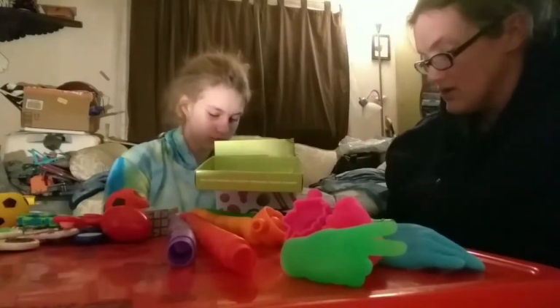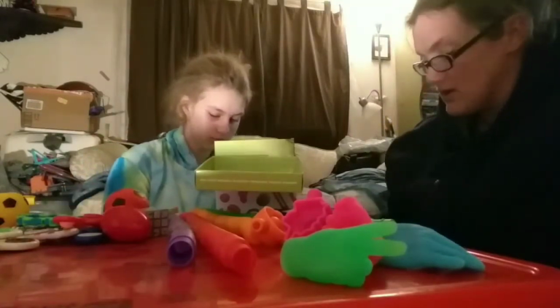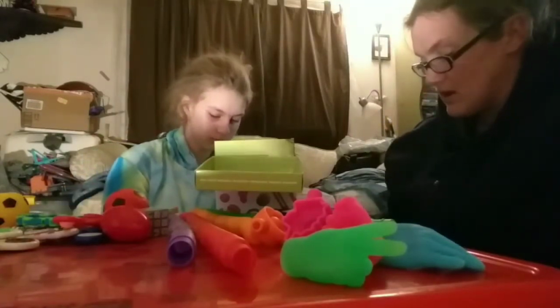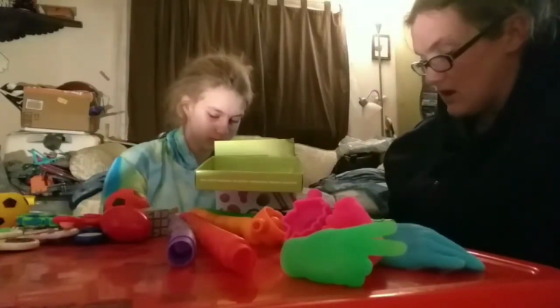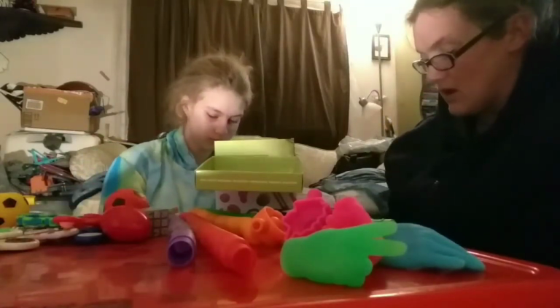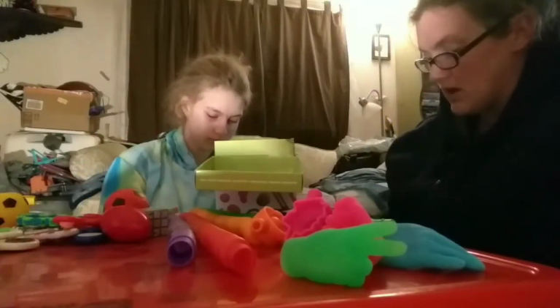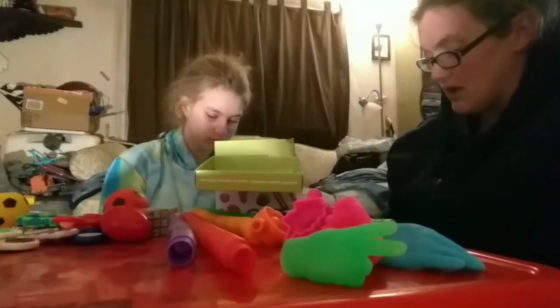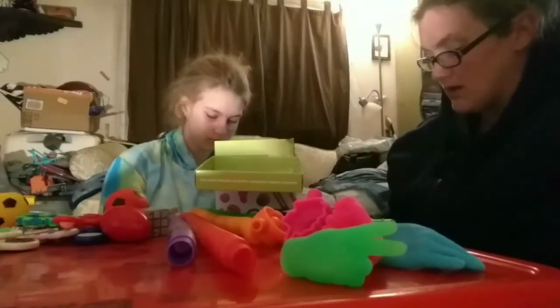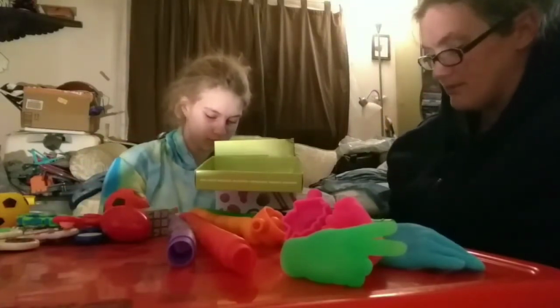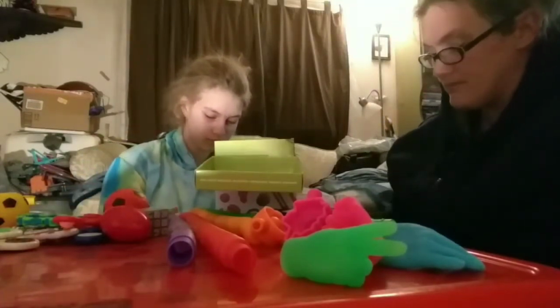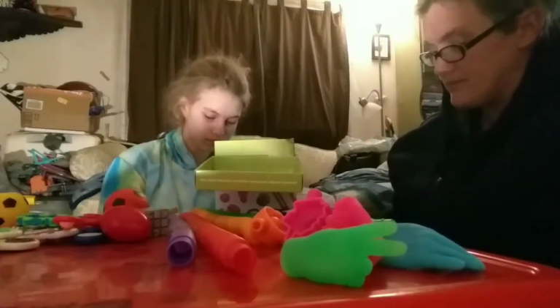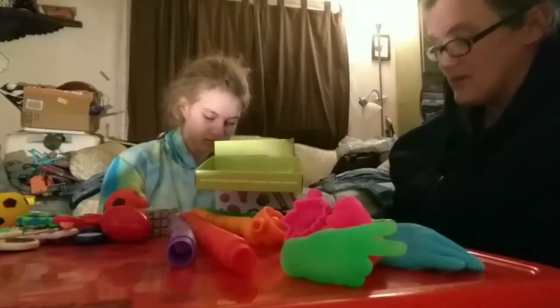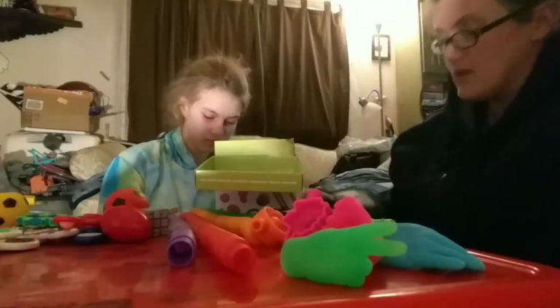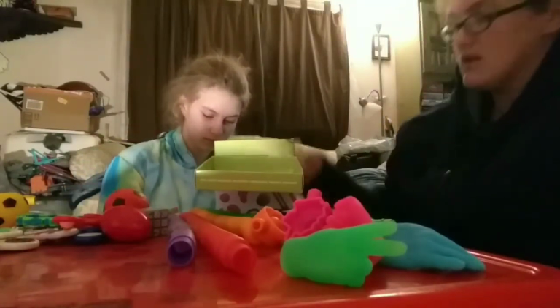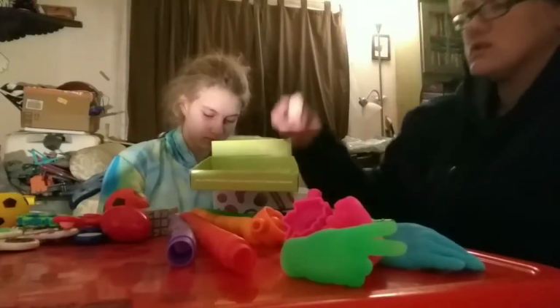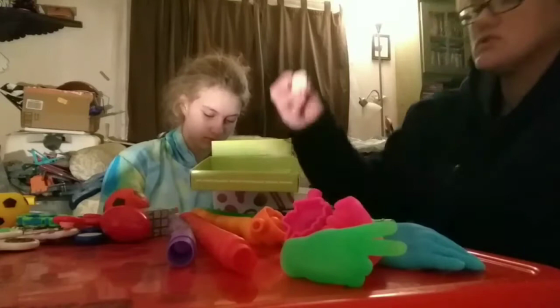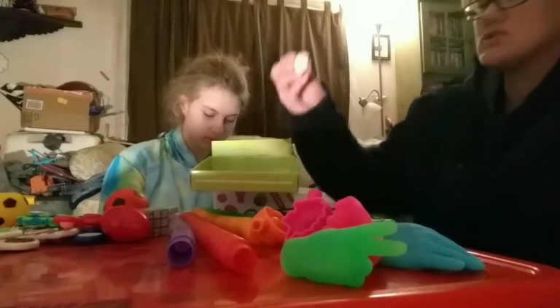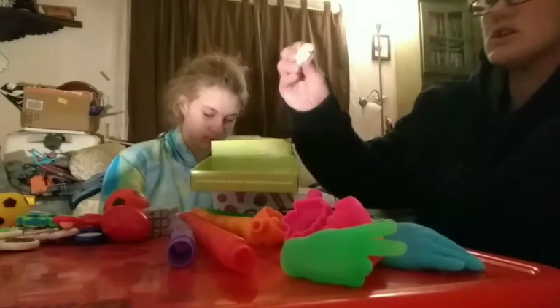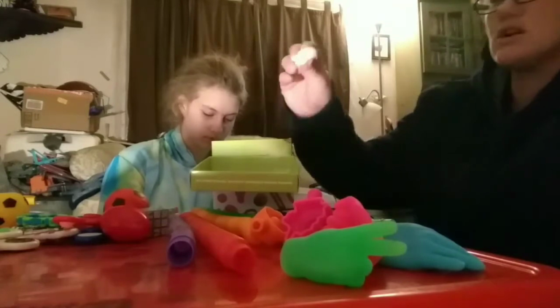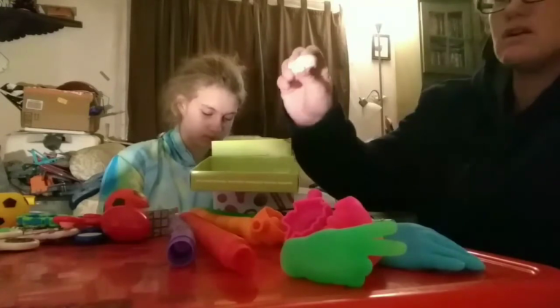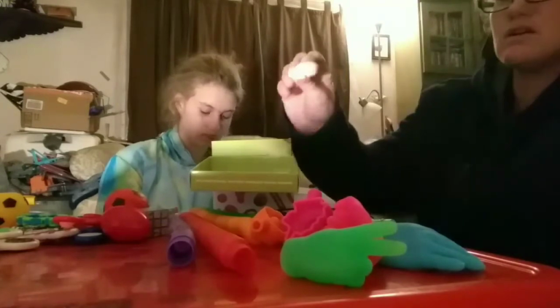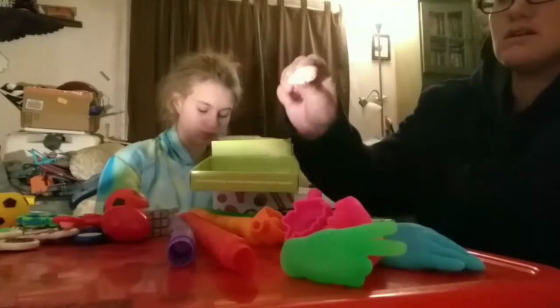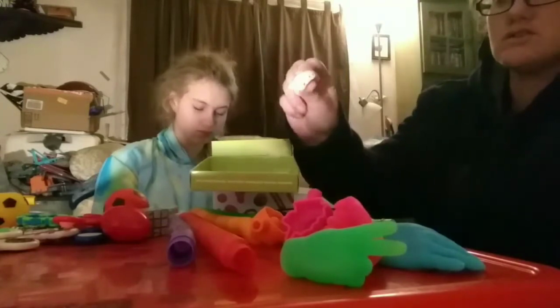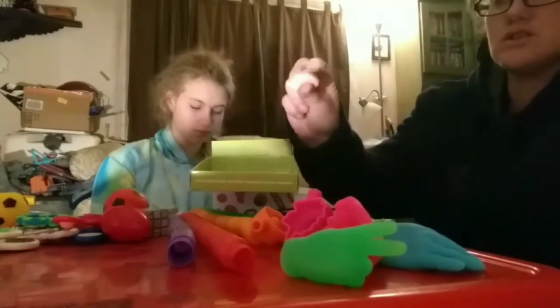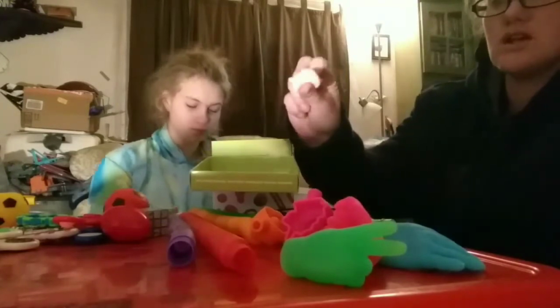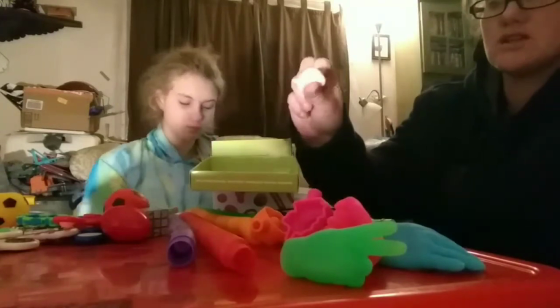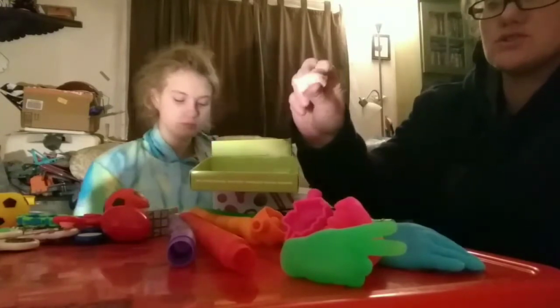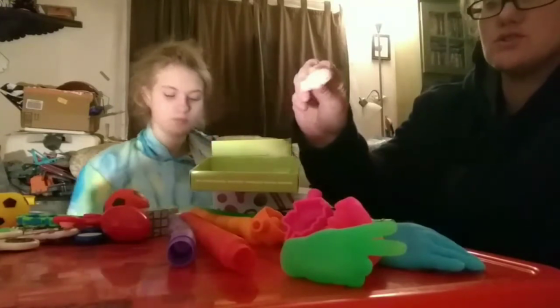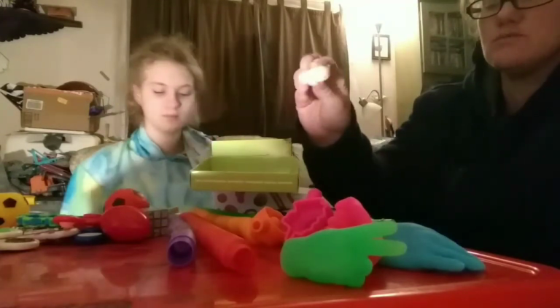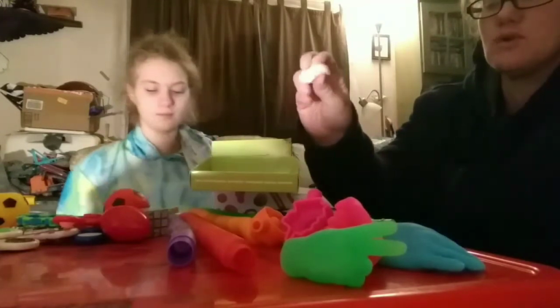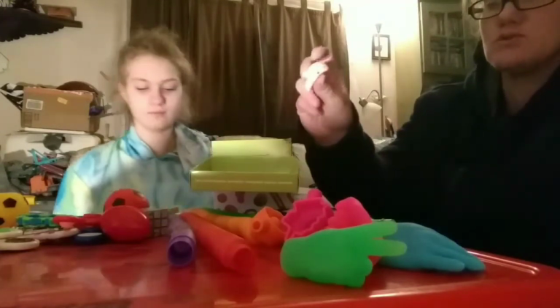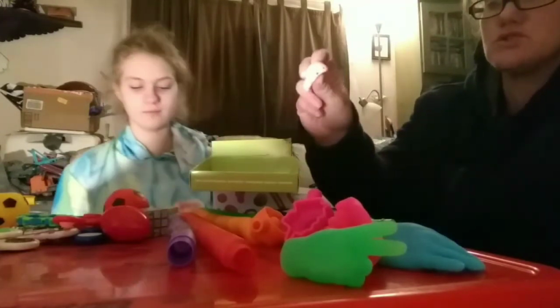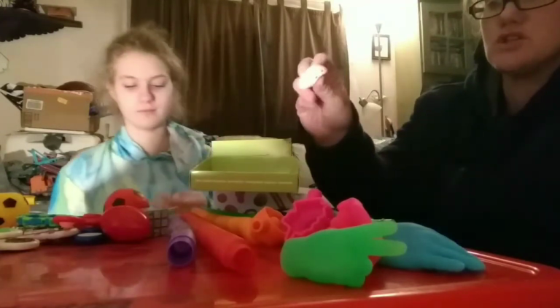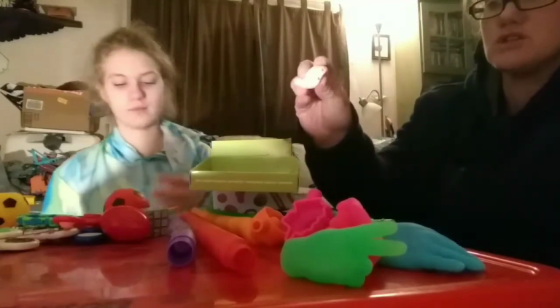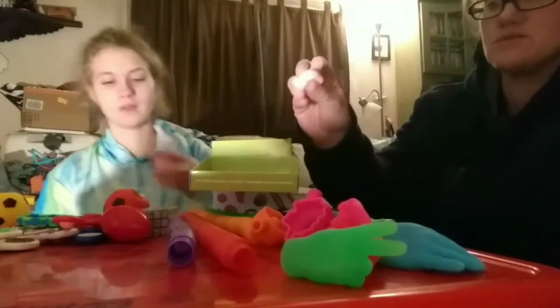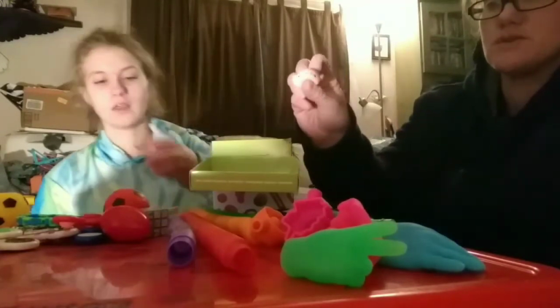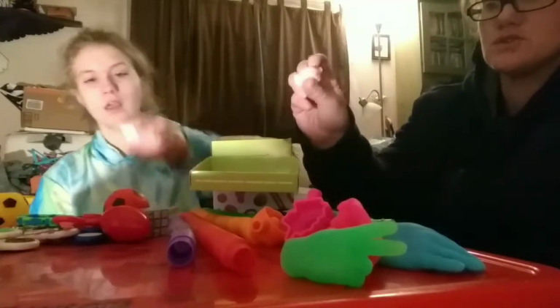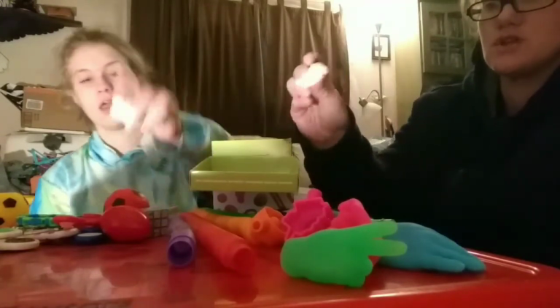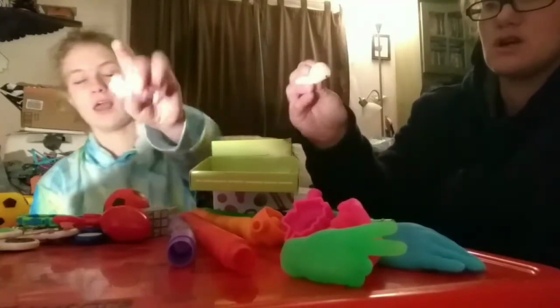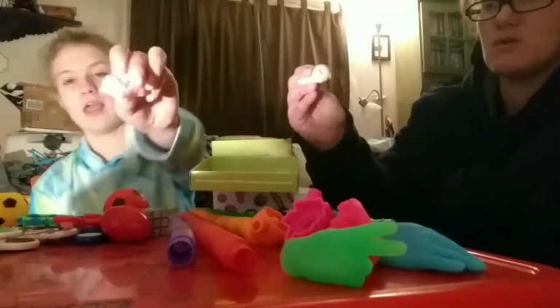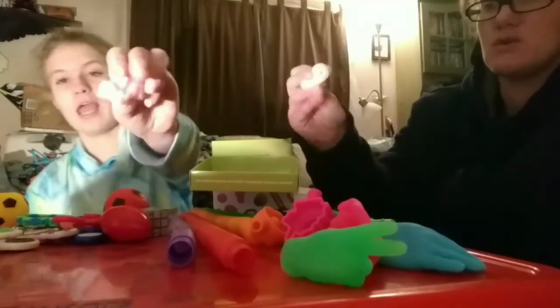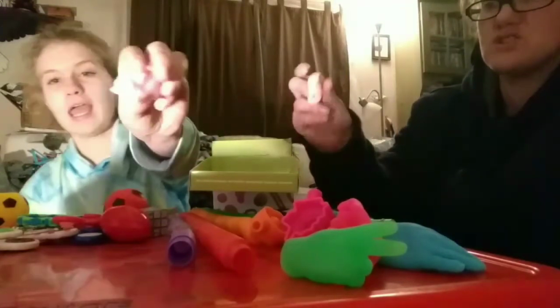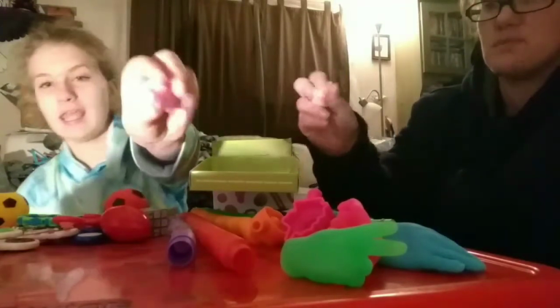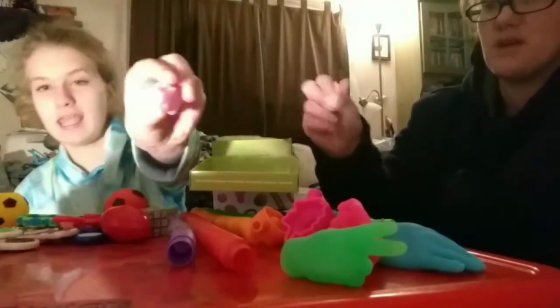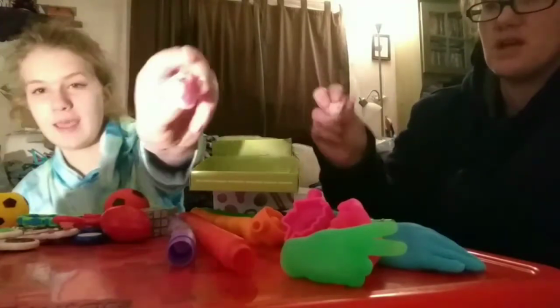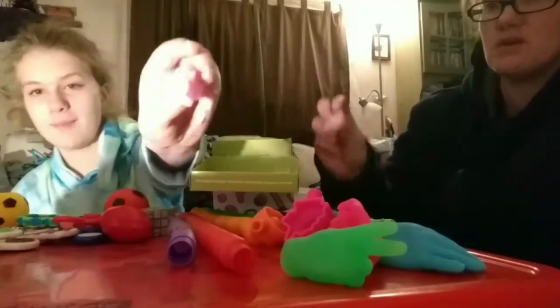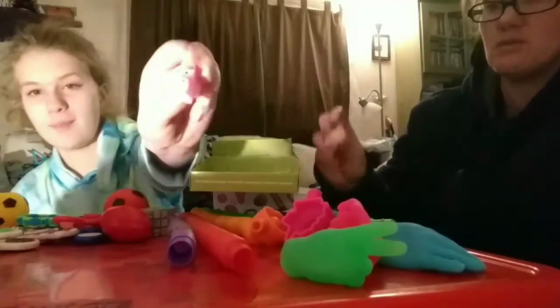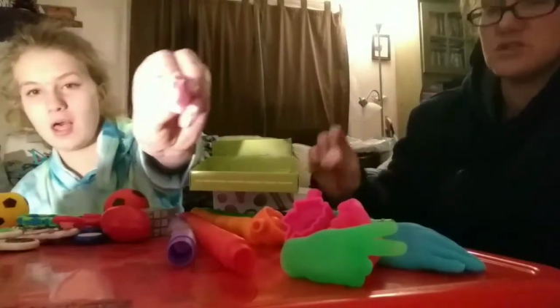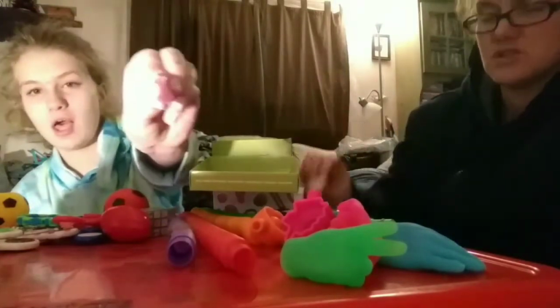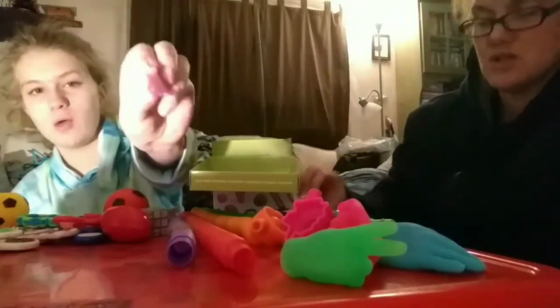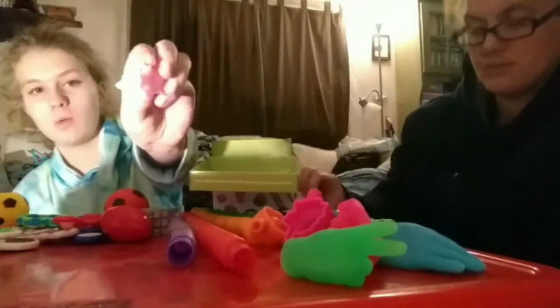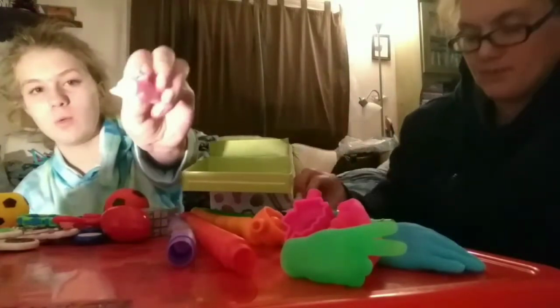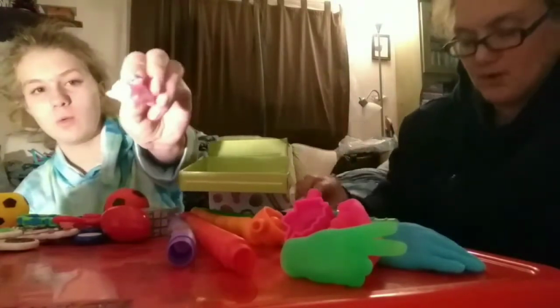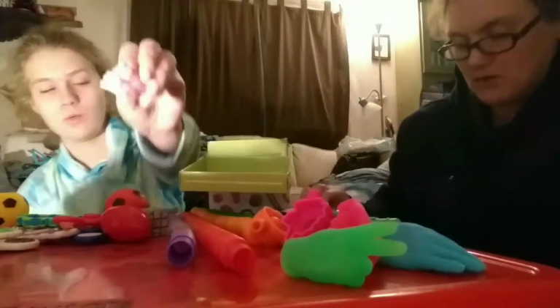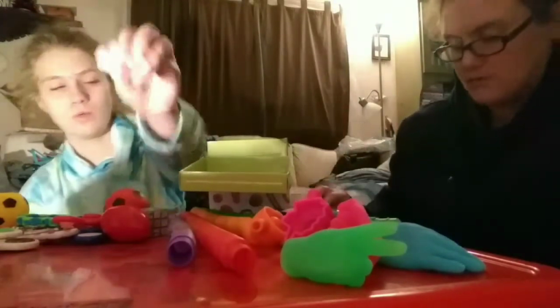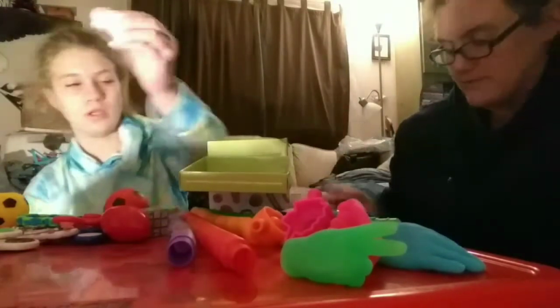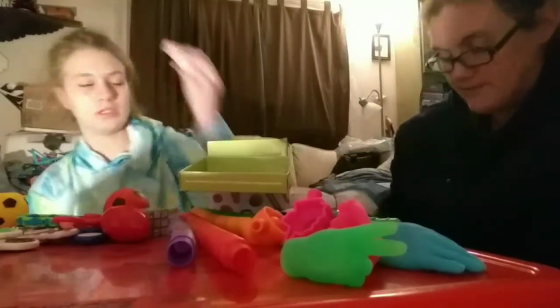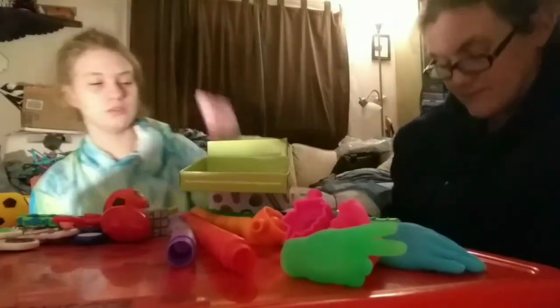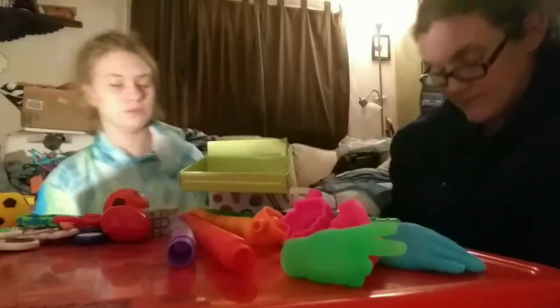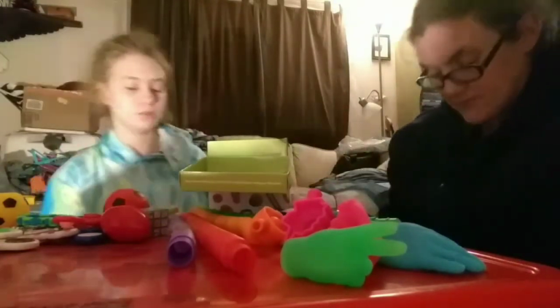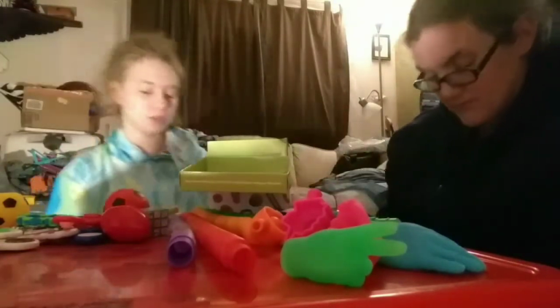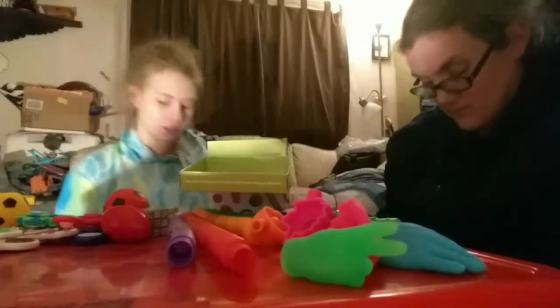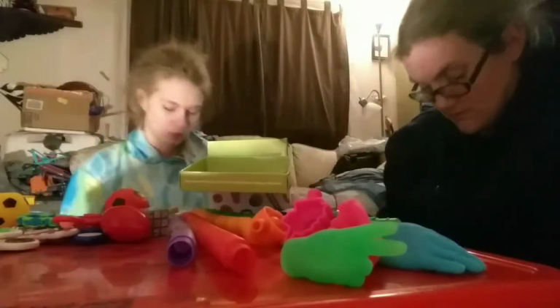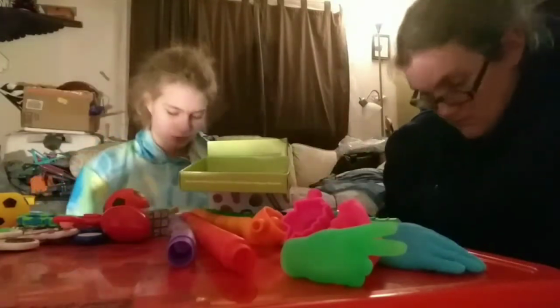Another thing is stress balls — pick one. She has two mochis: one's a pig, one's a hippo. It's so cute.